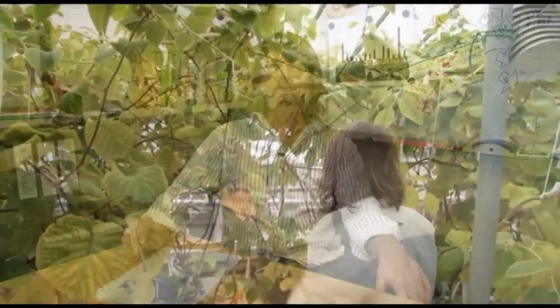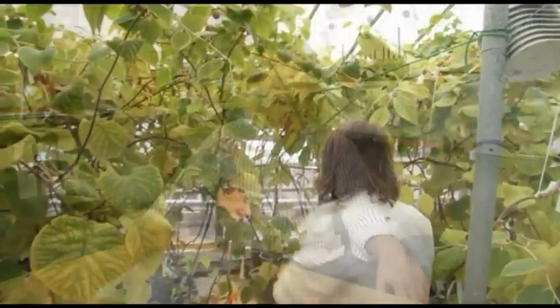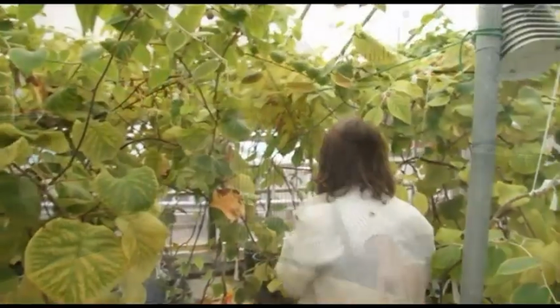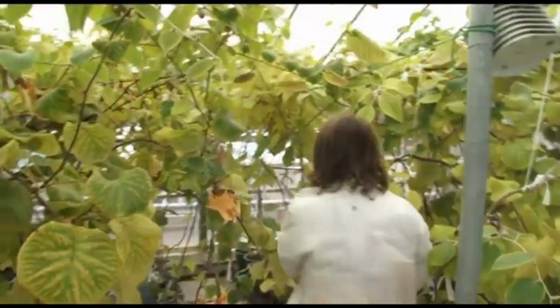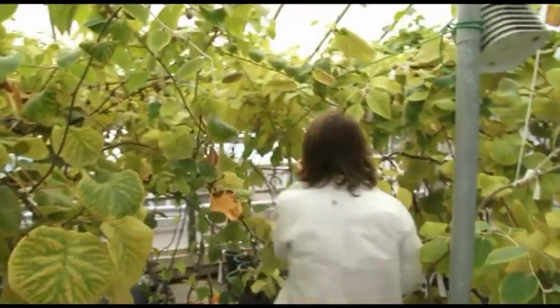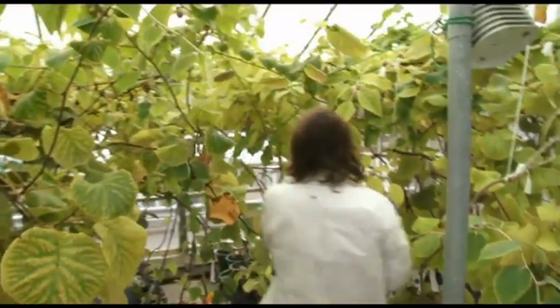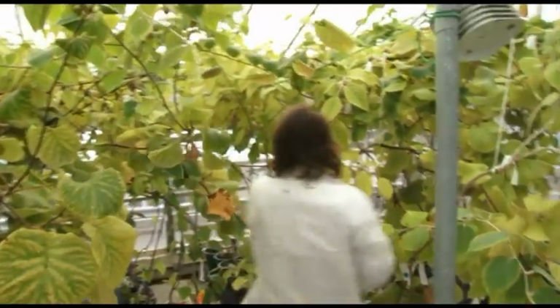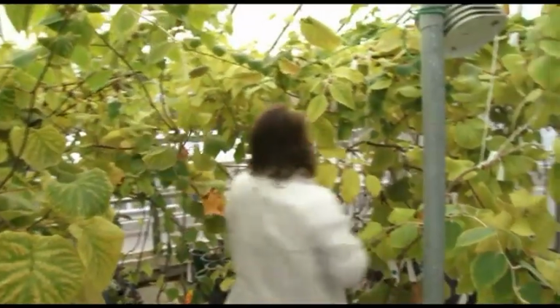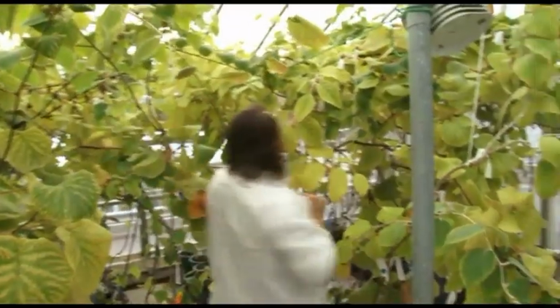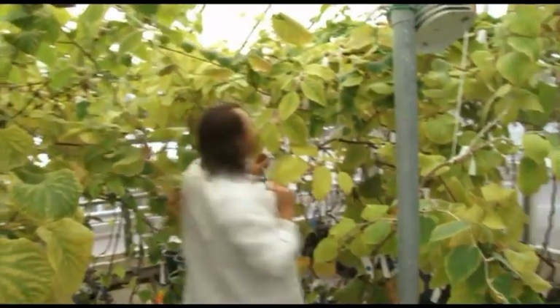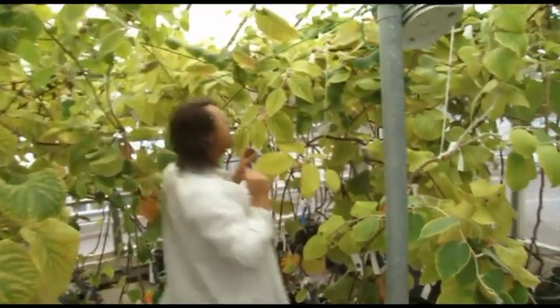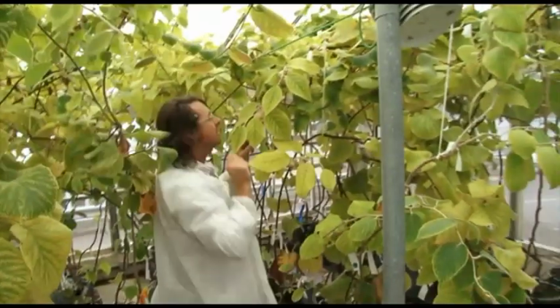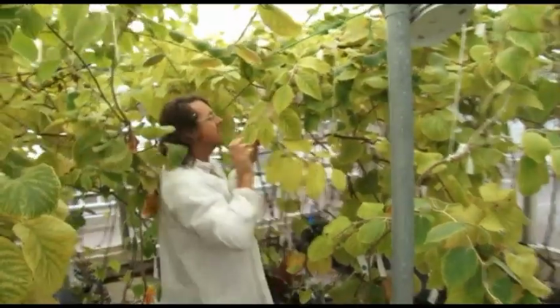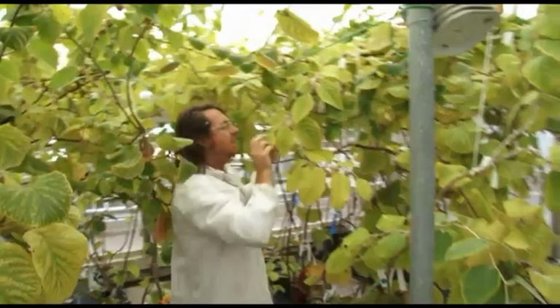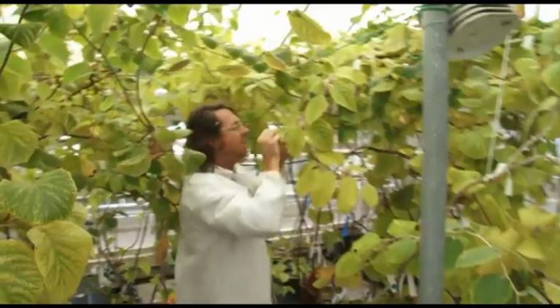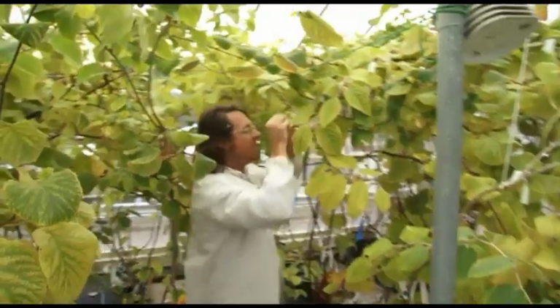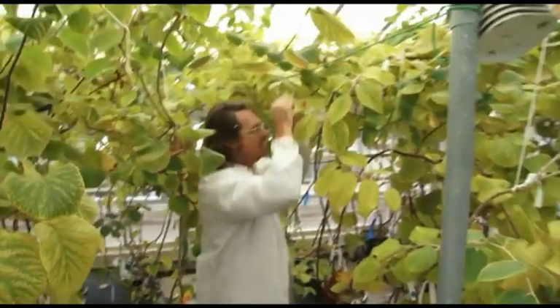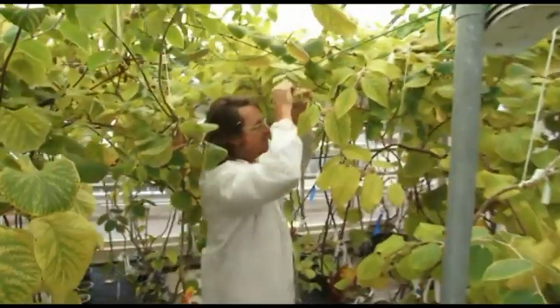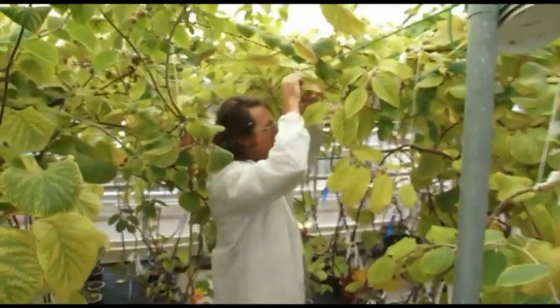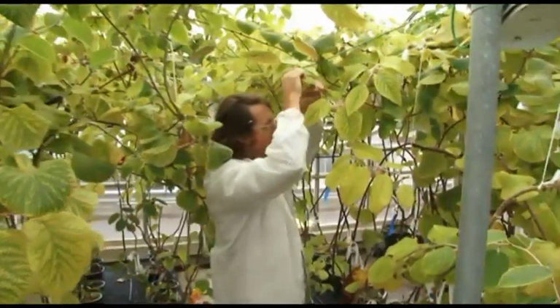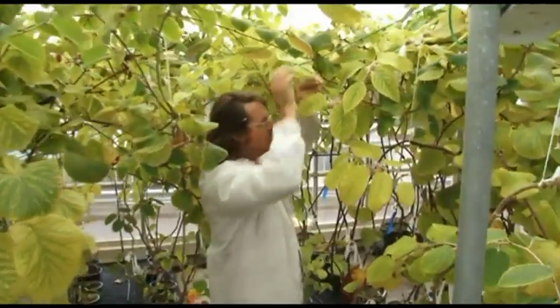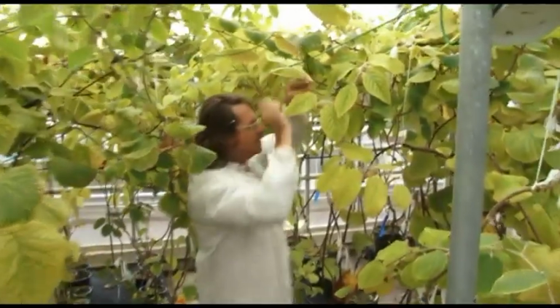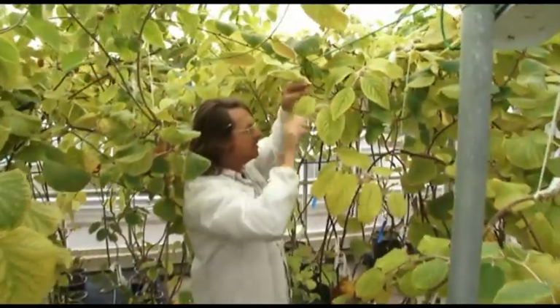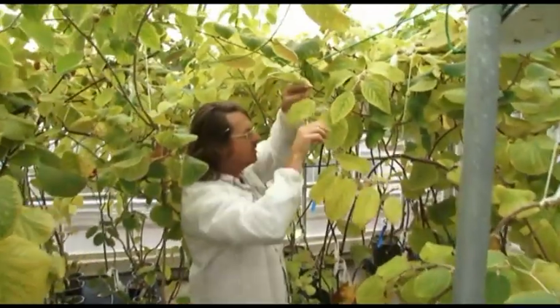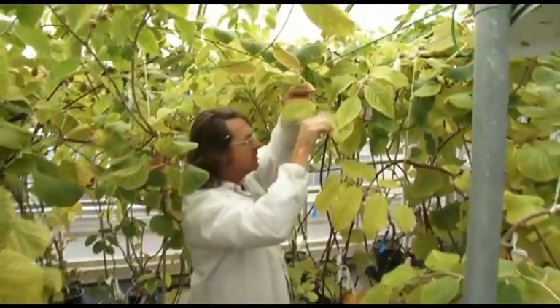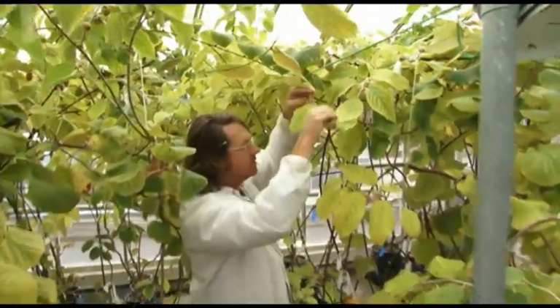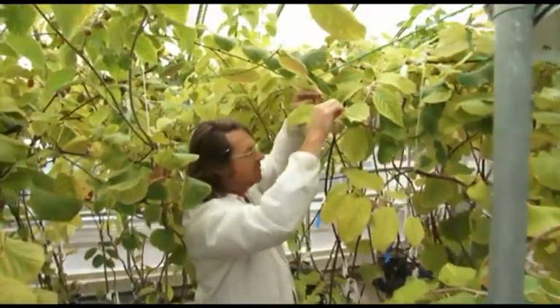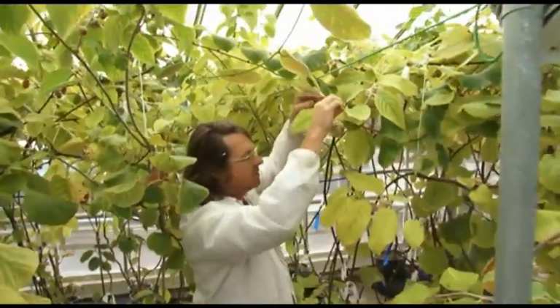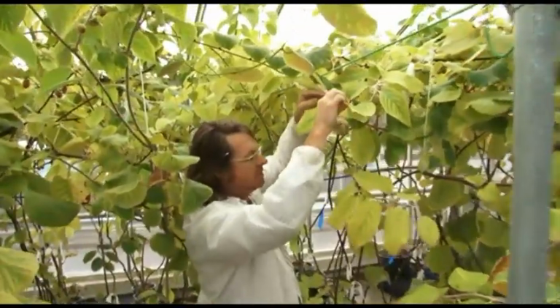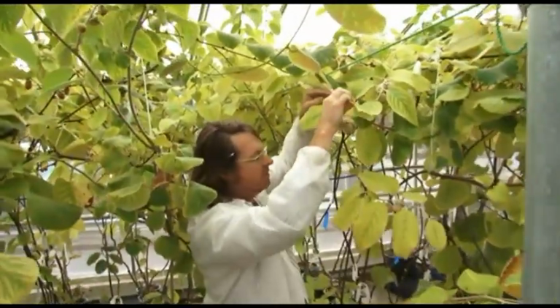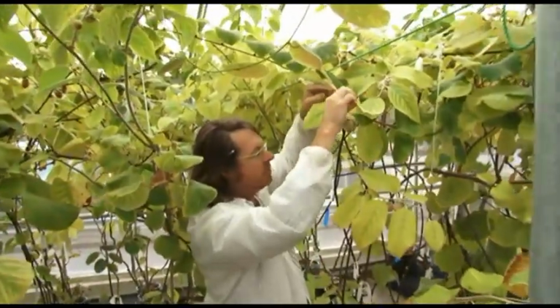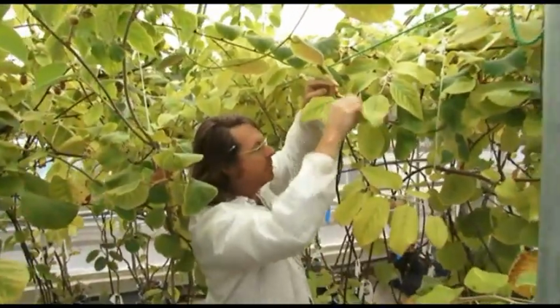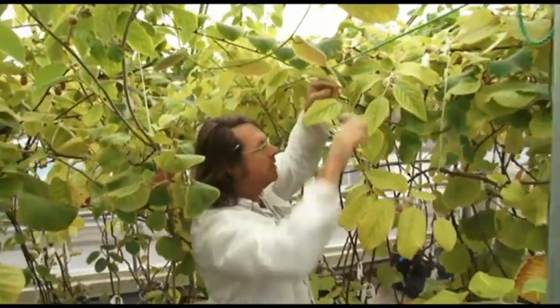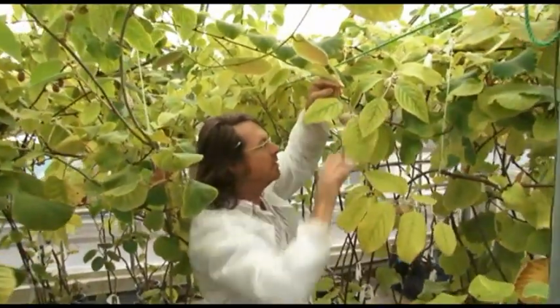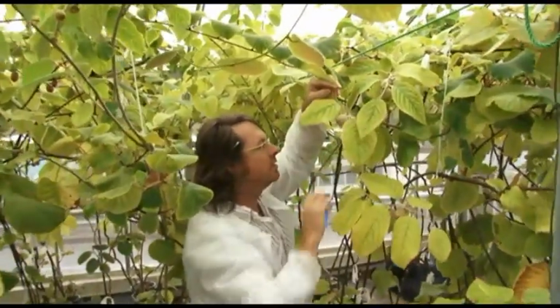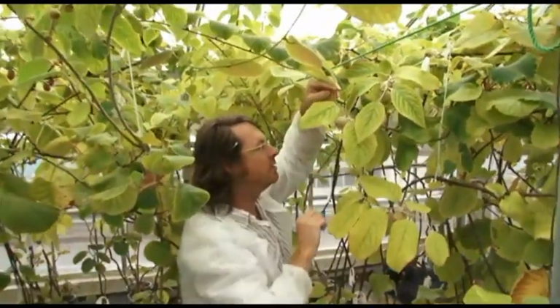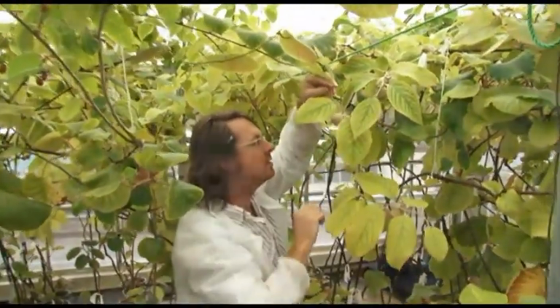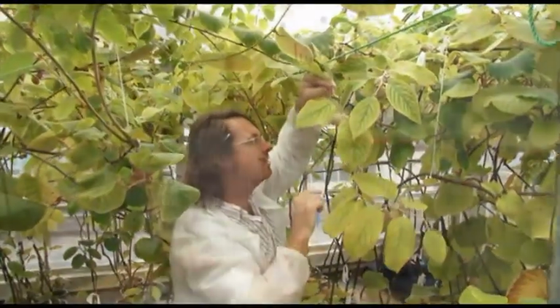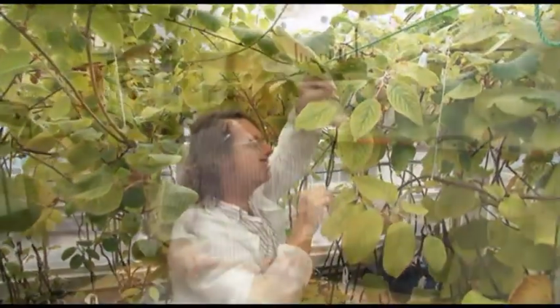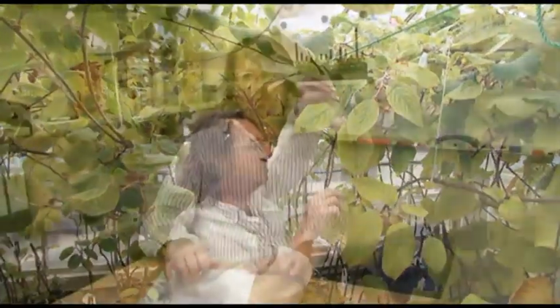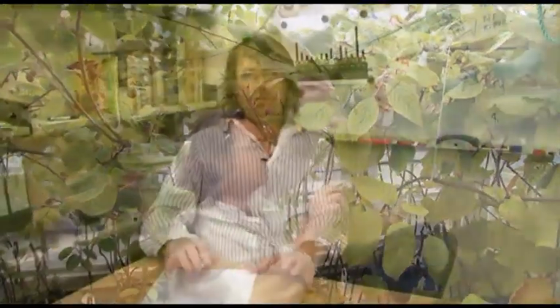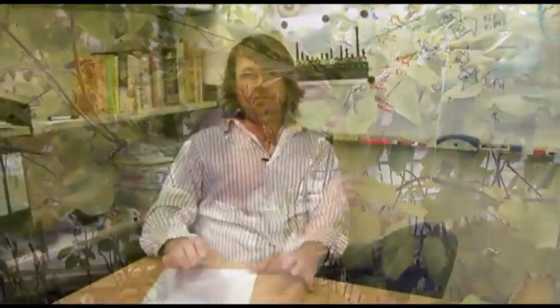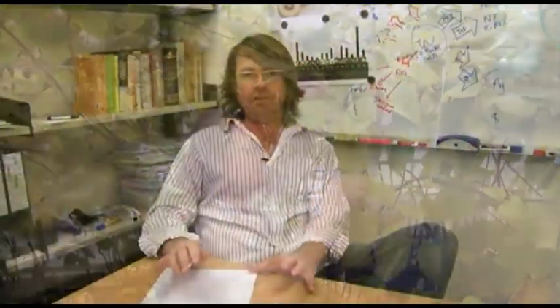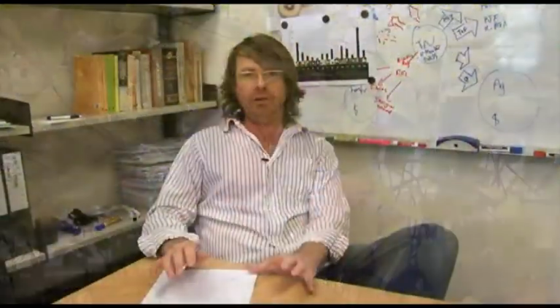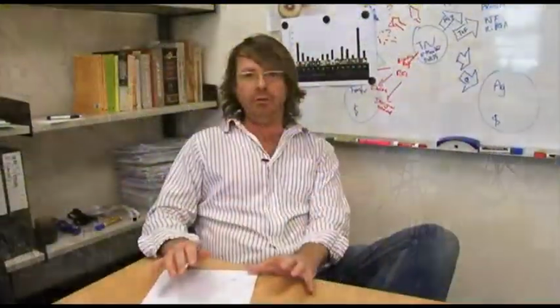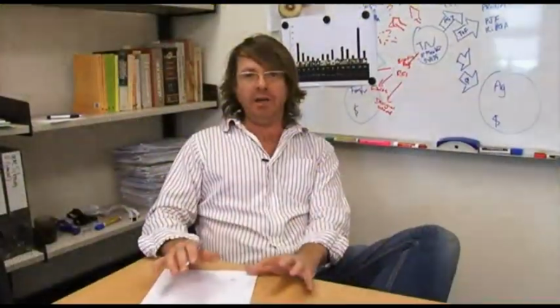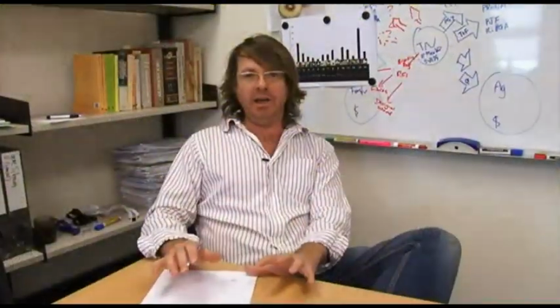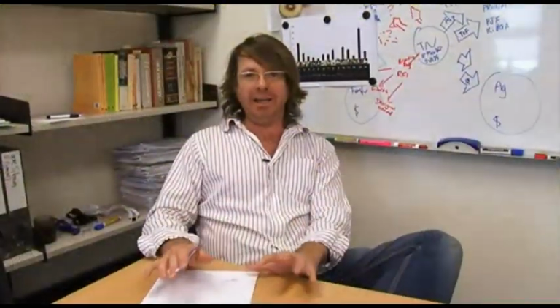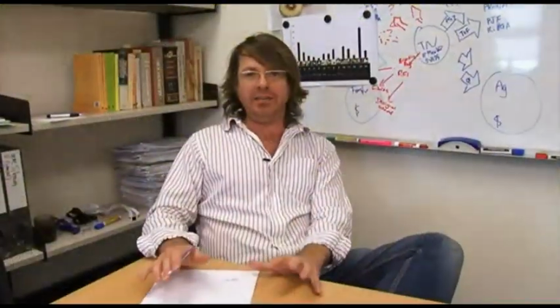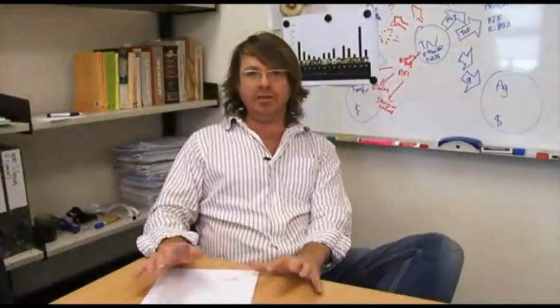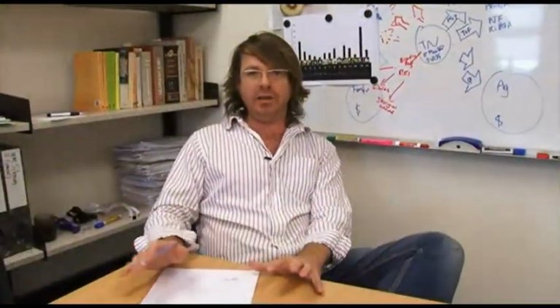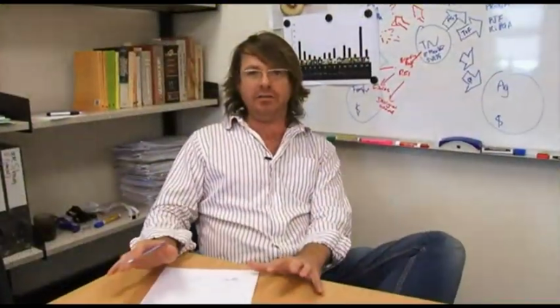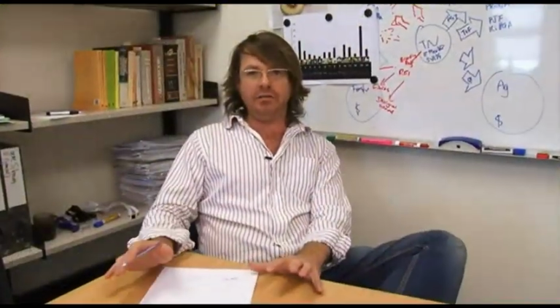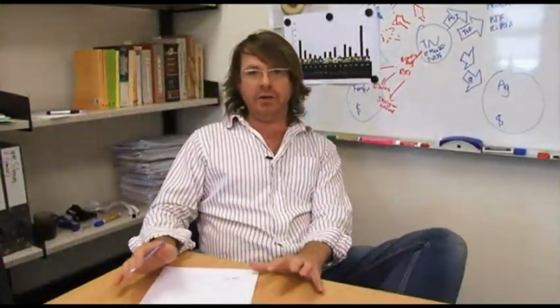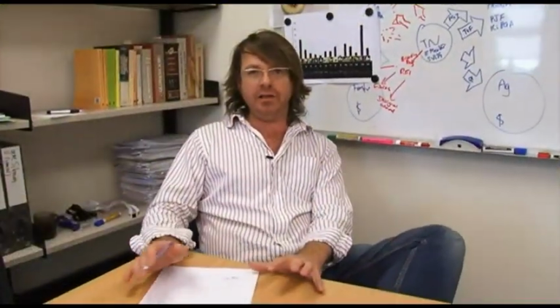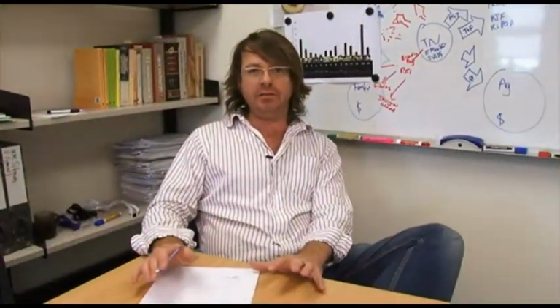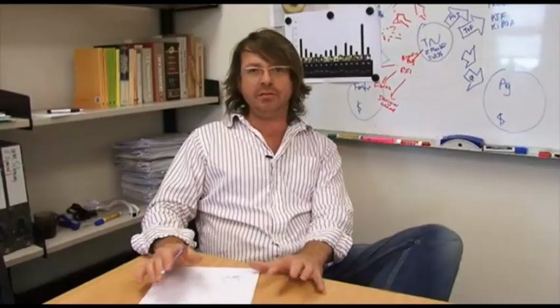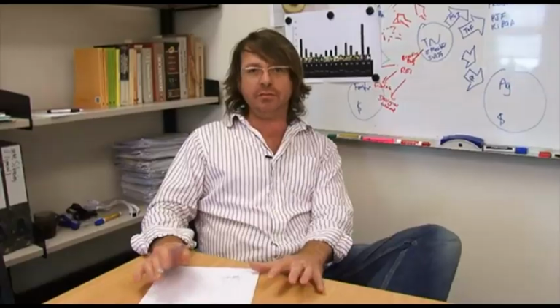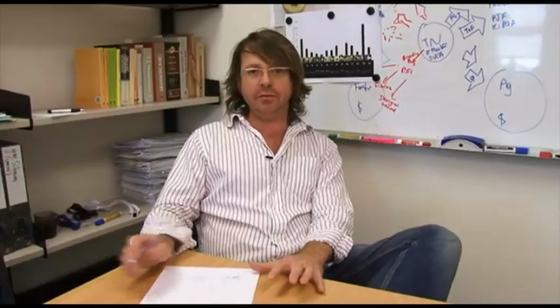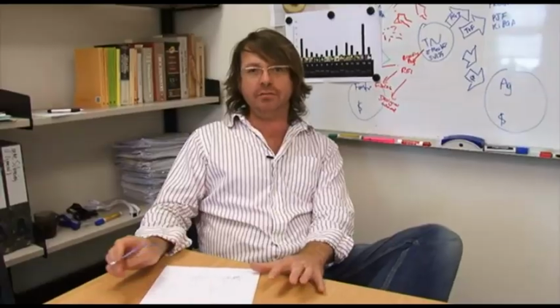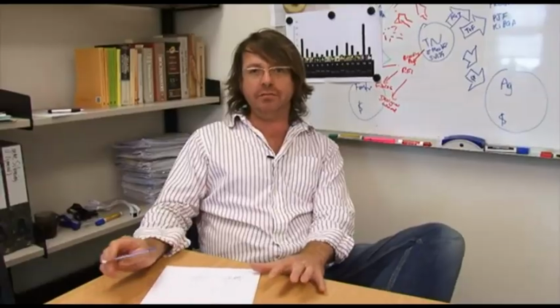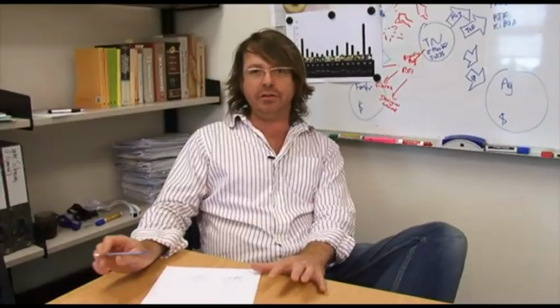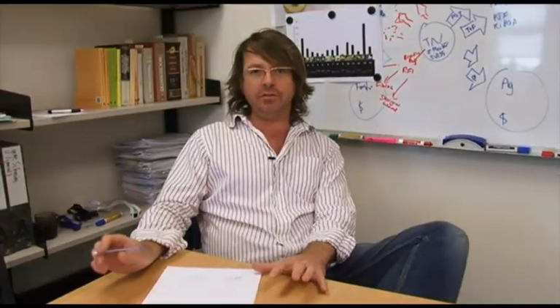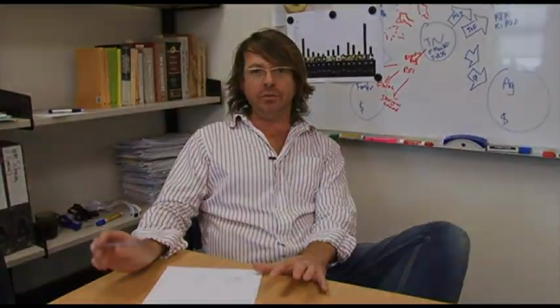We're hoping that the knowledge that we gain using basic genomics can accelerate the development of new and exciting varieties of fruits and vegetables.